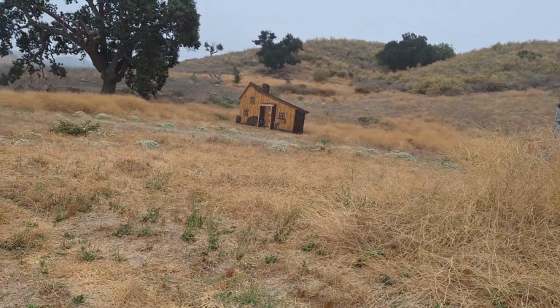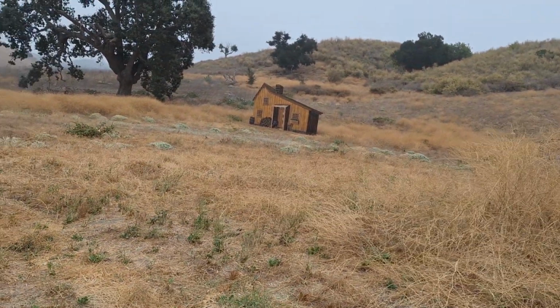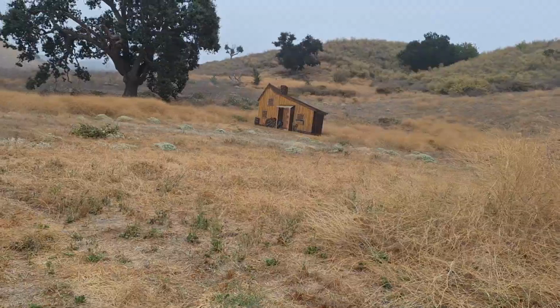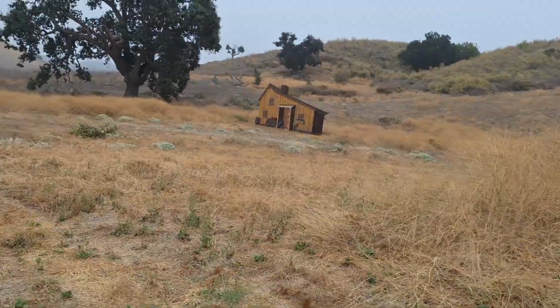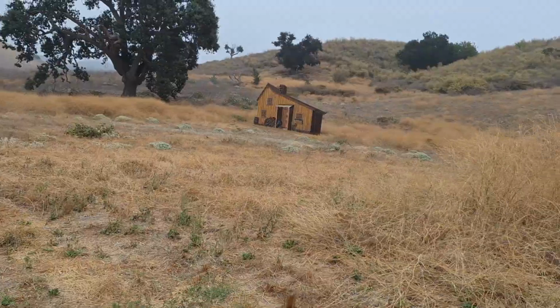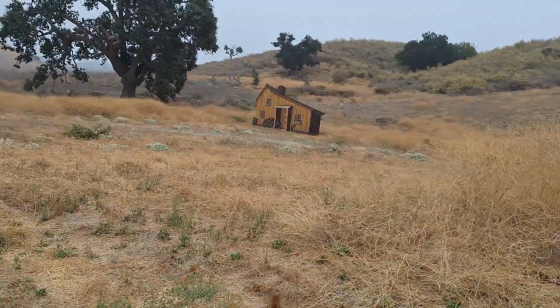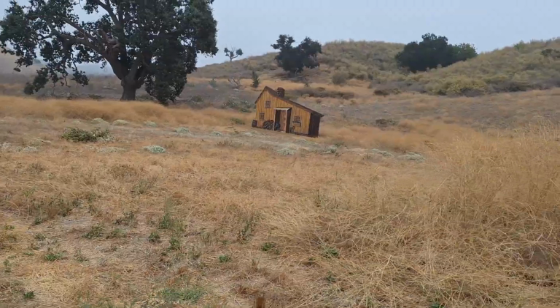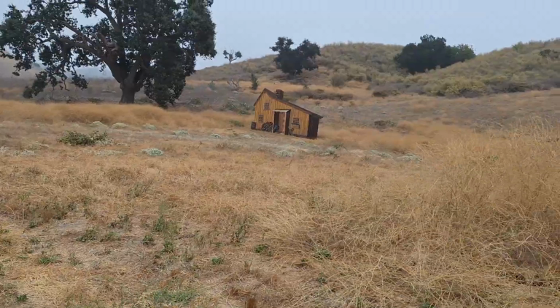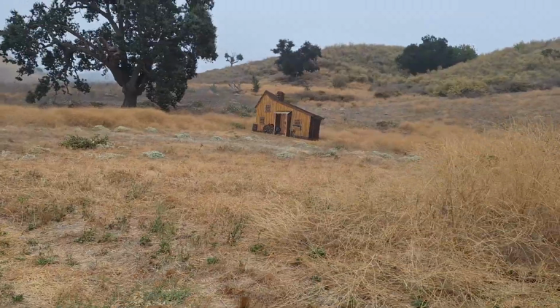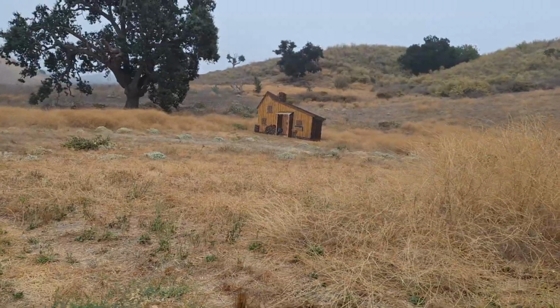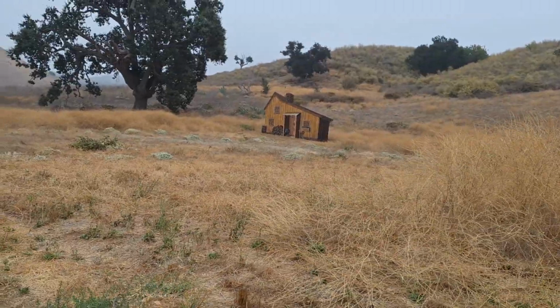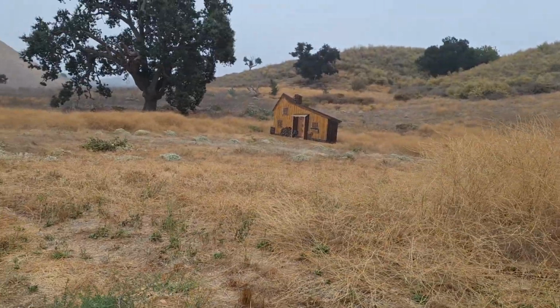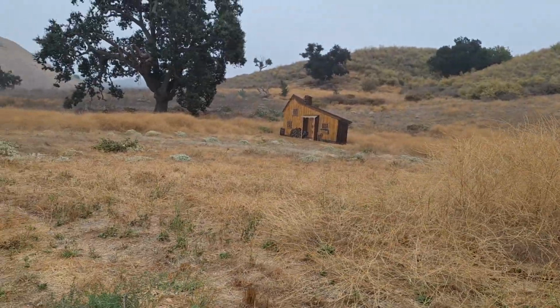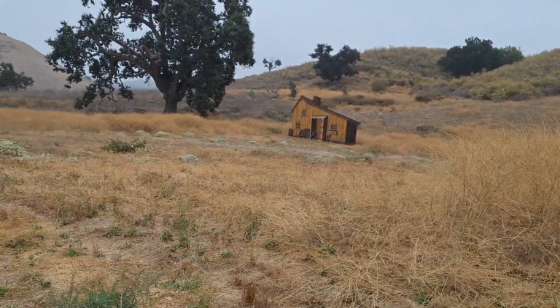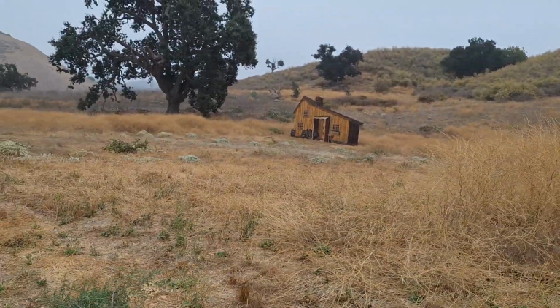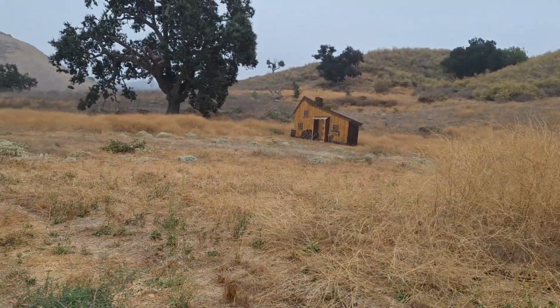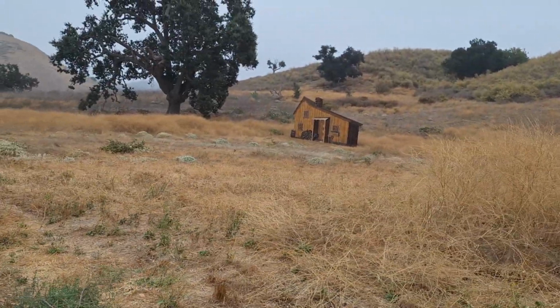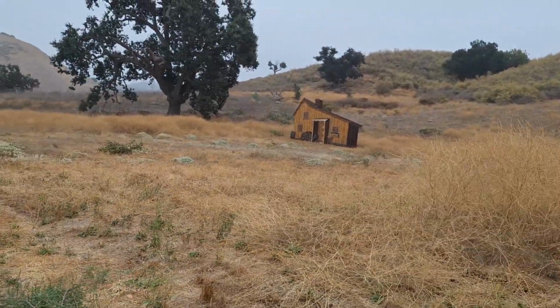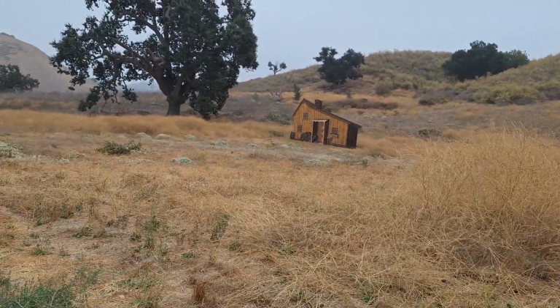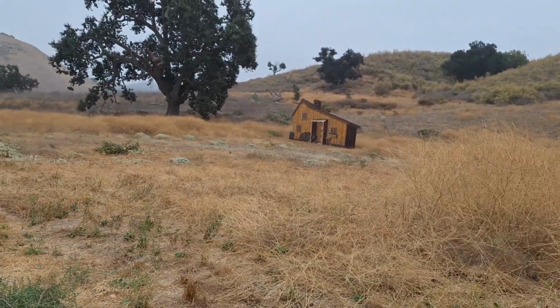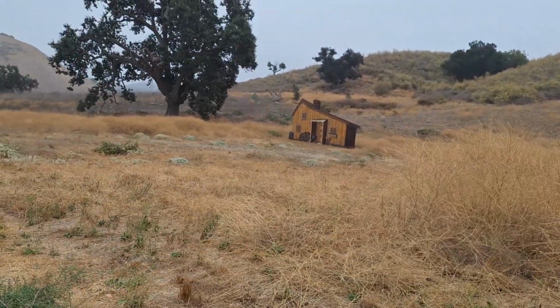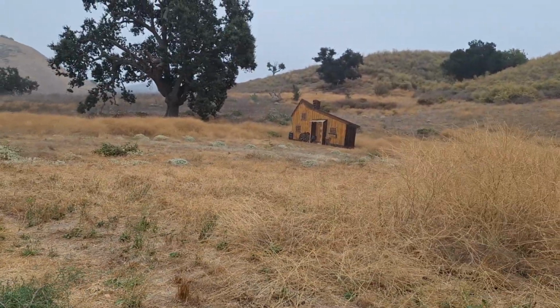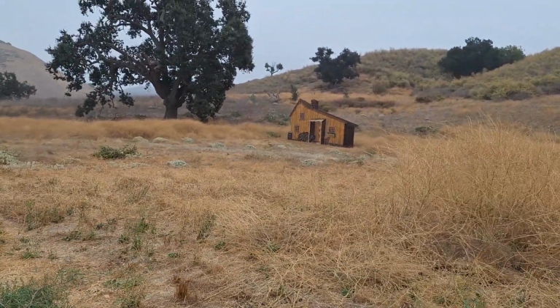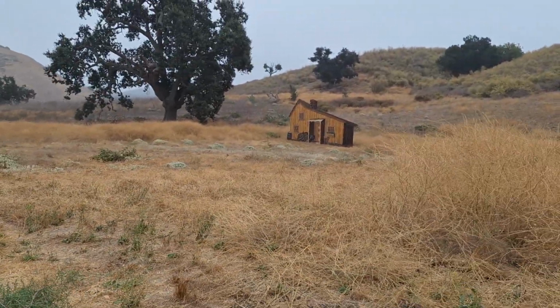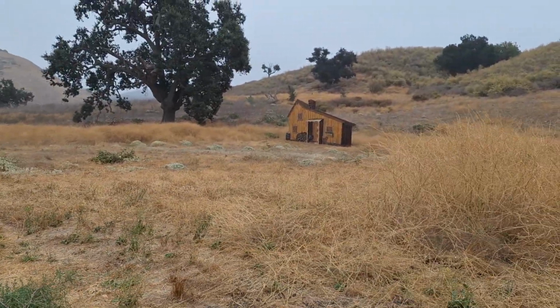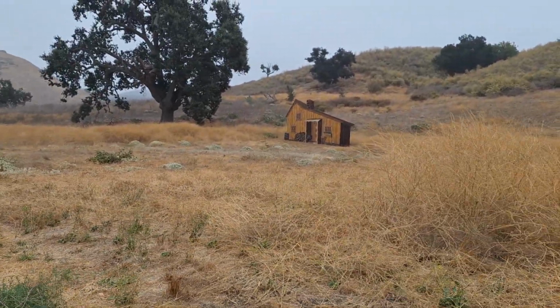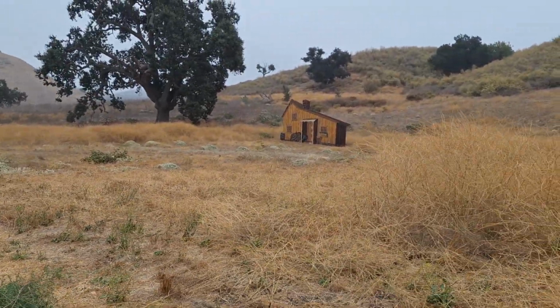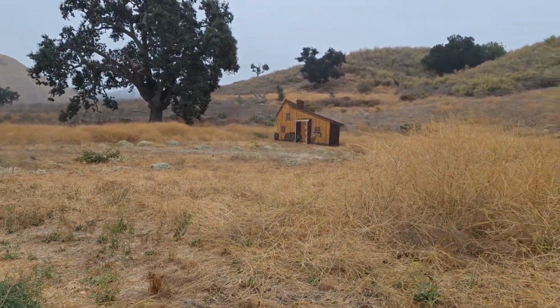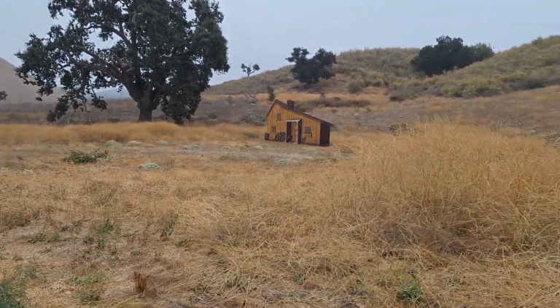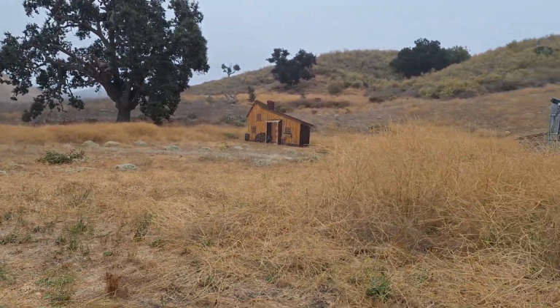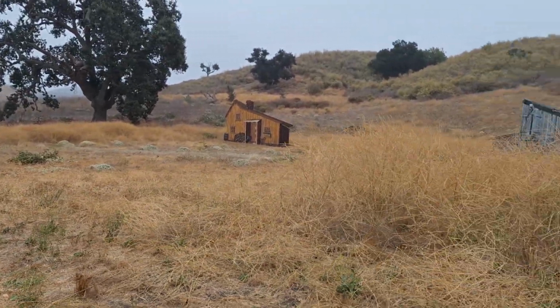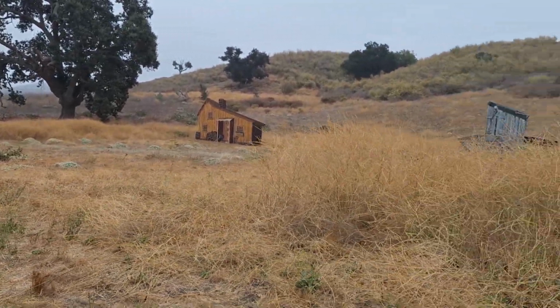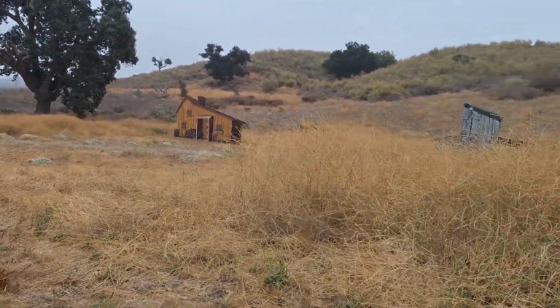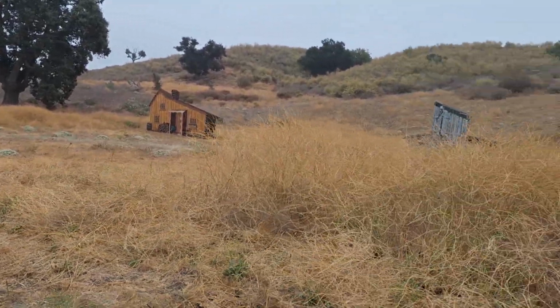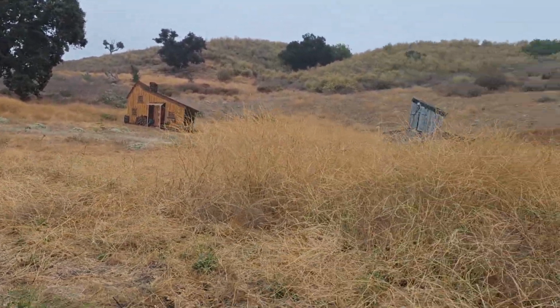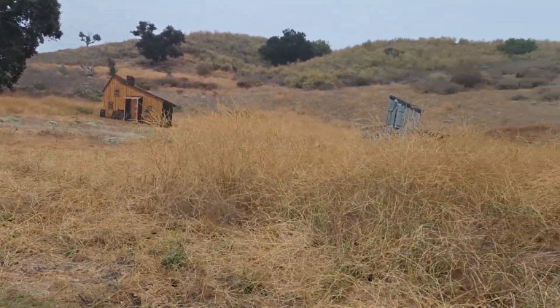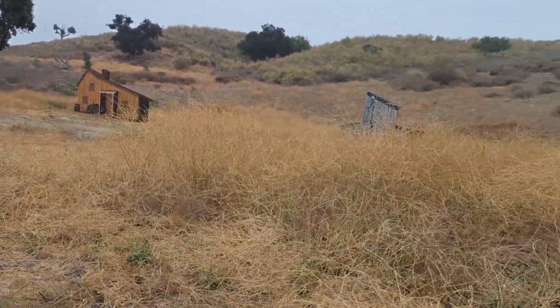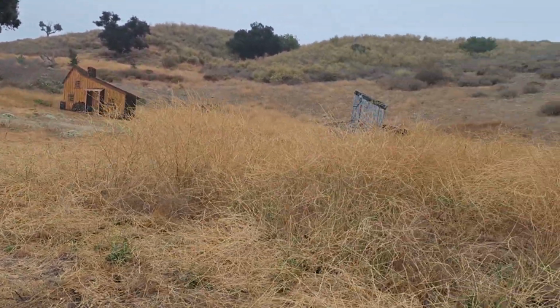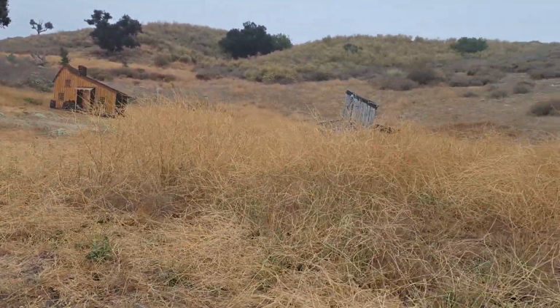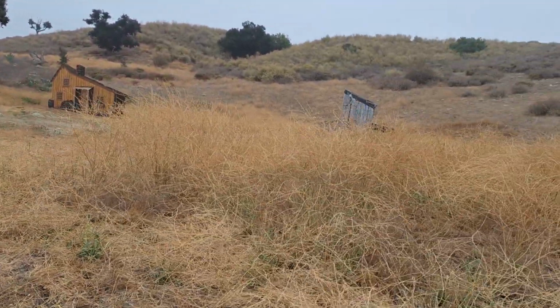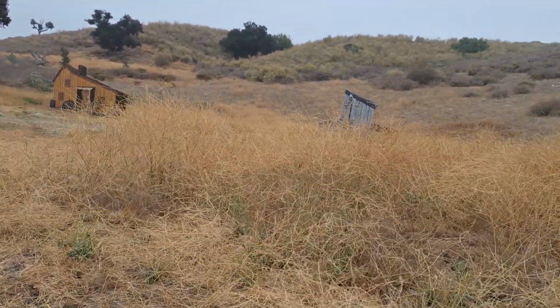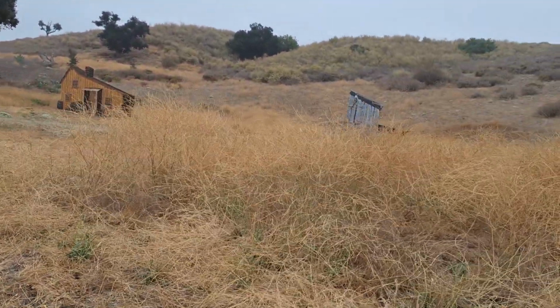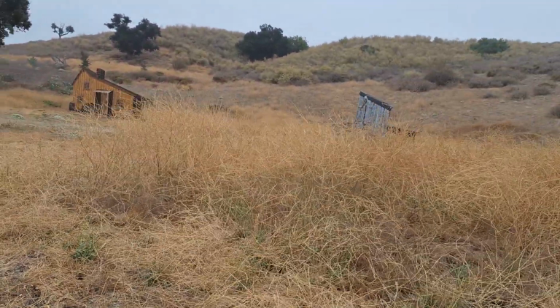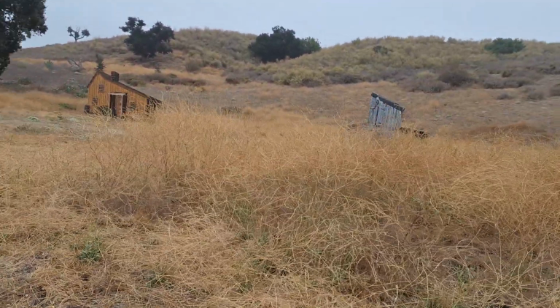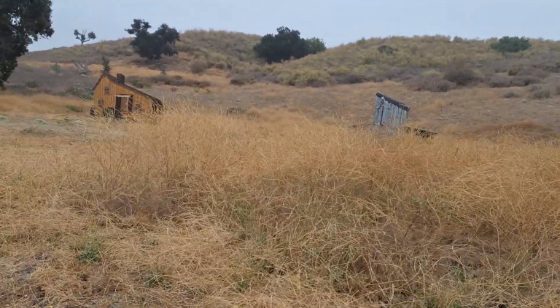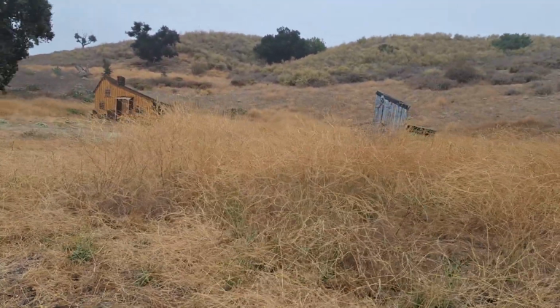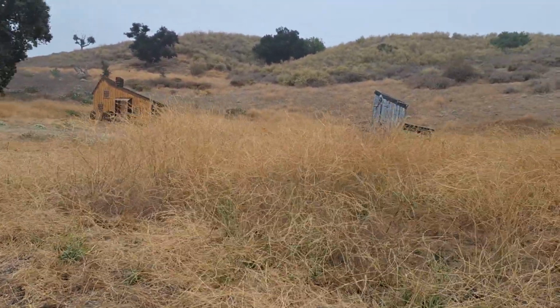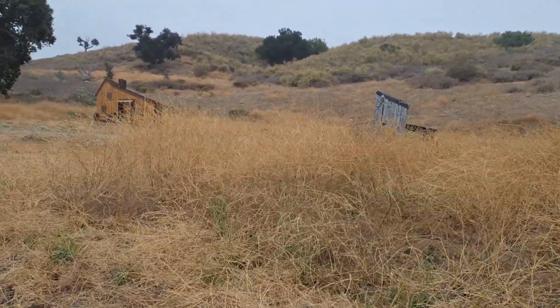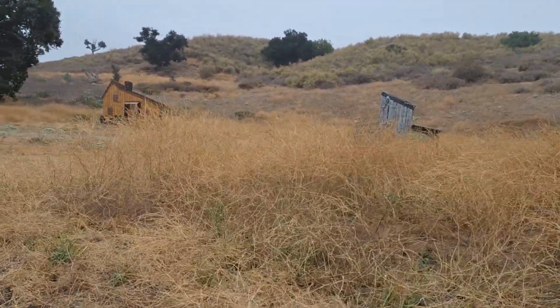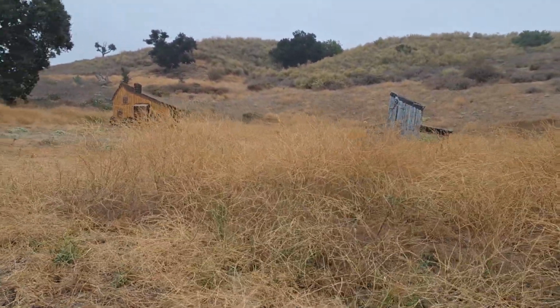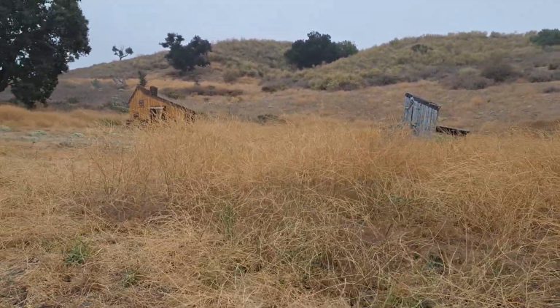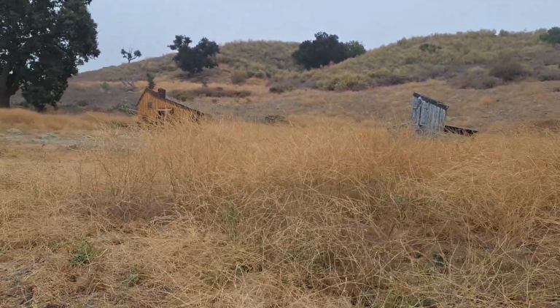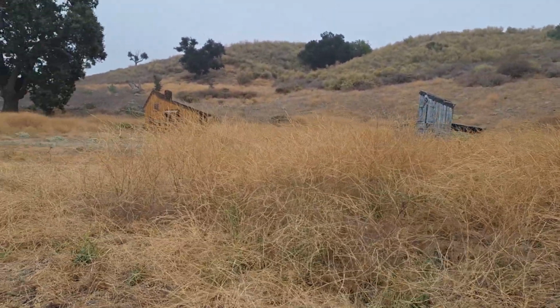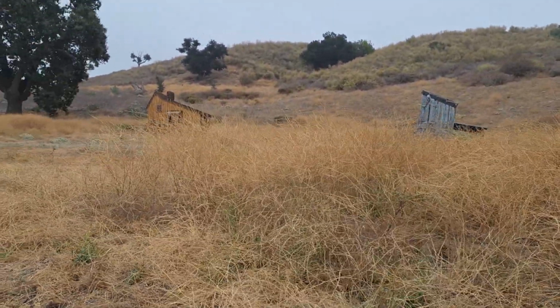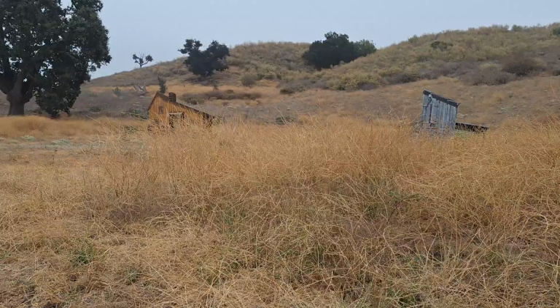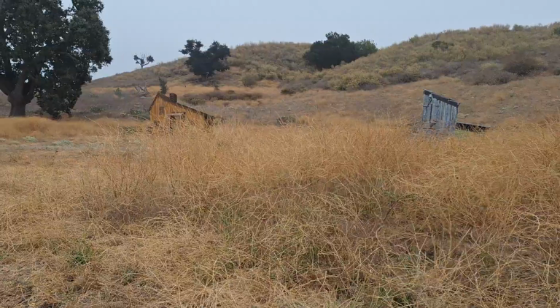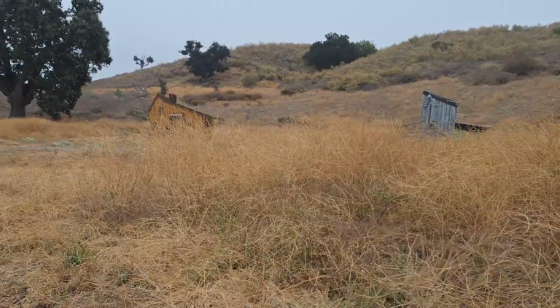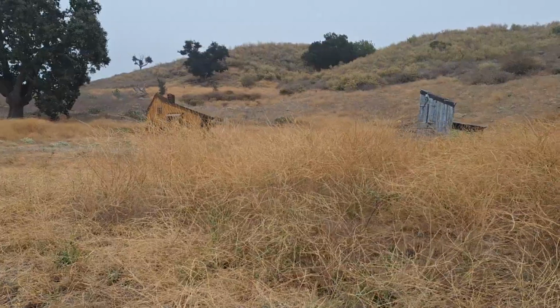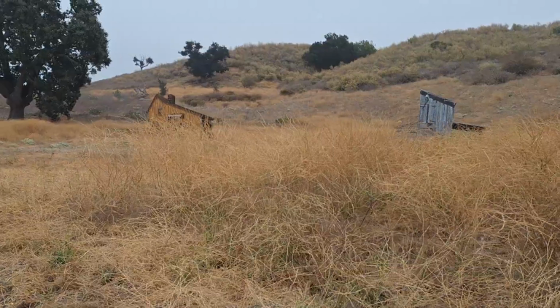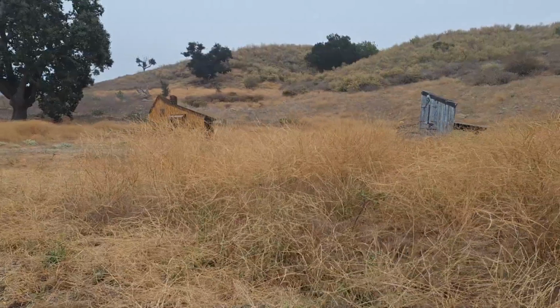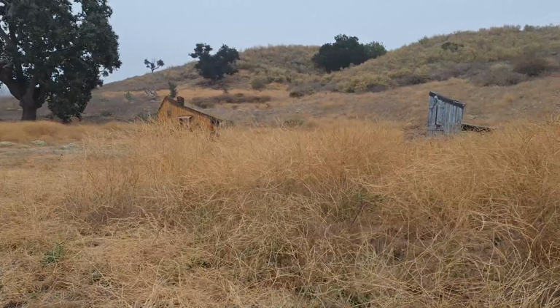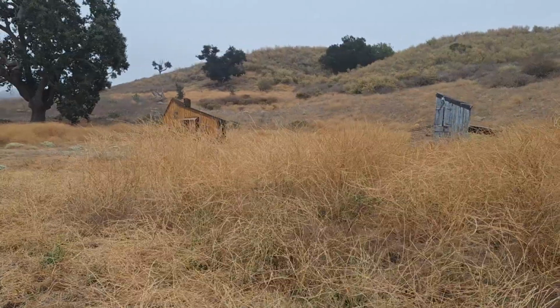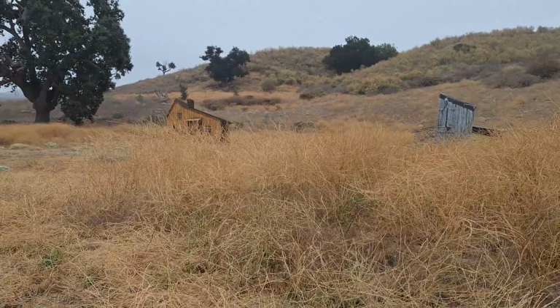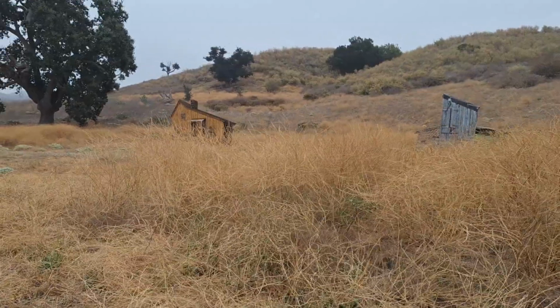Sorry, there's bus tours so there's a lot of people. I'll try to get the best clips and shots I can for you.